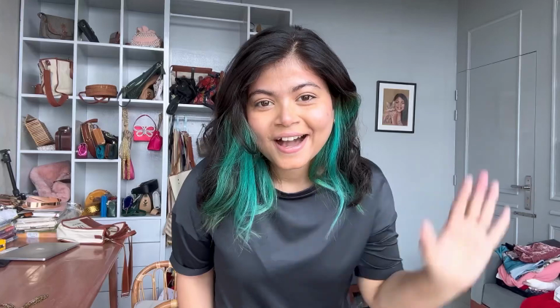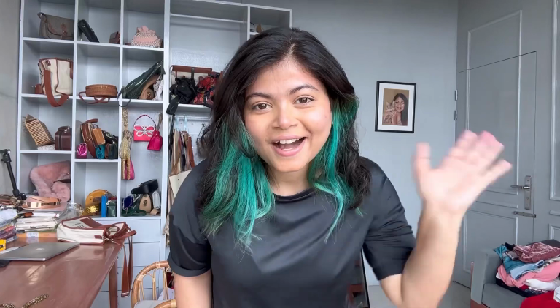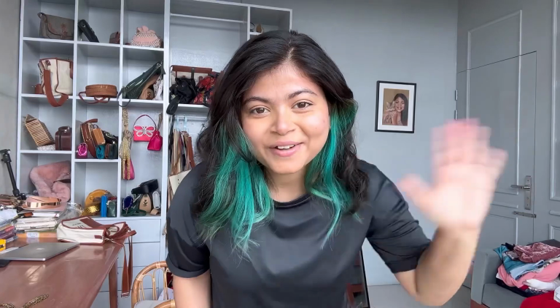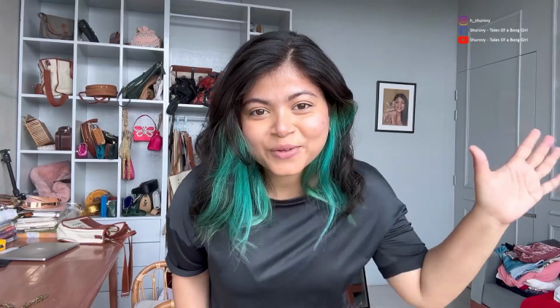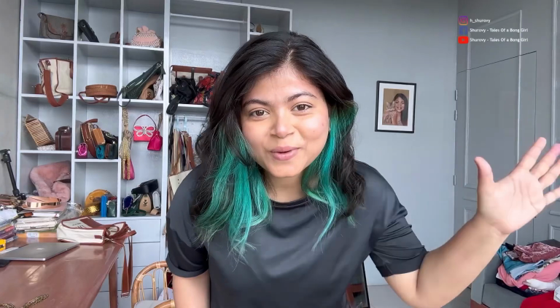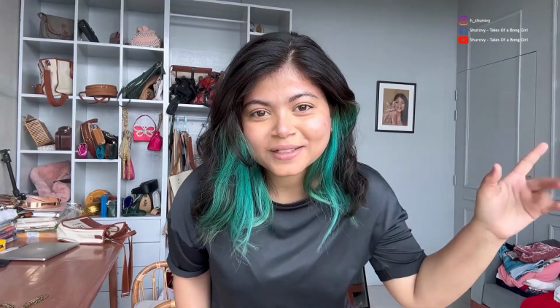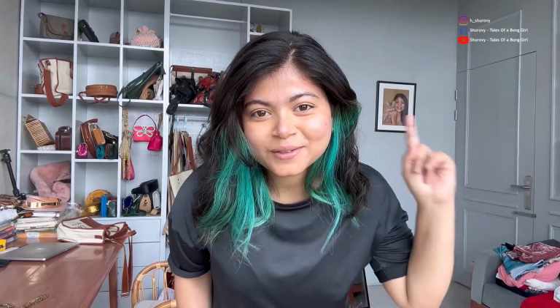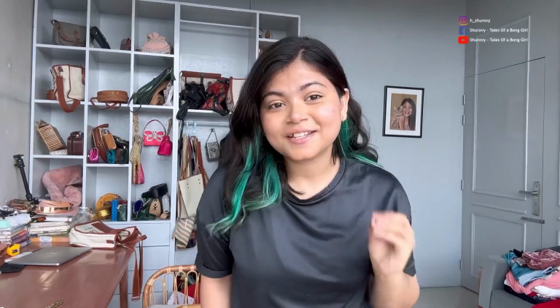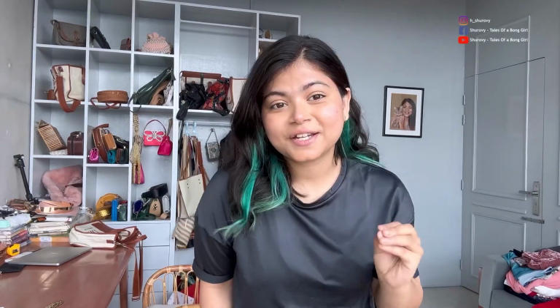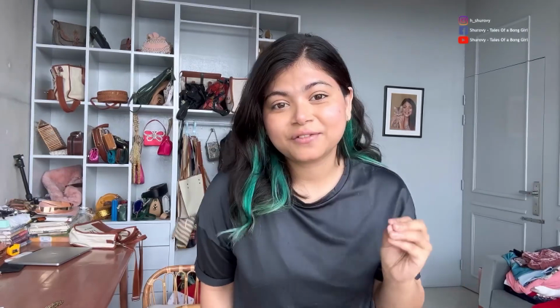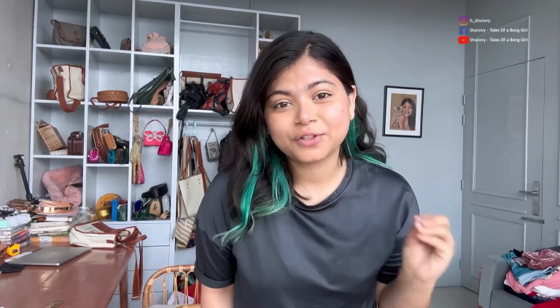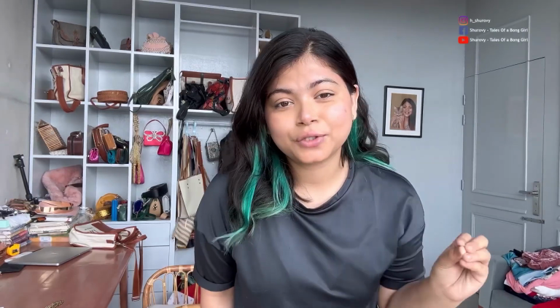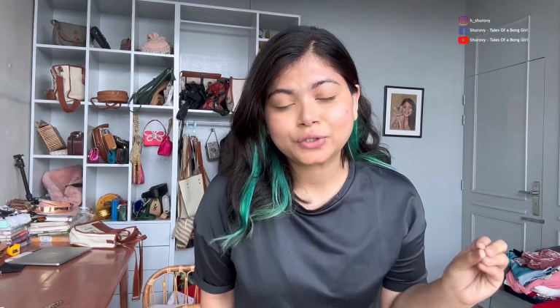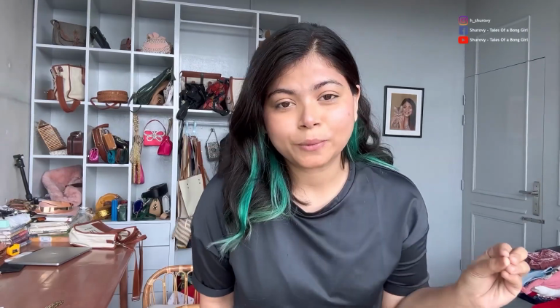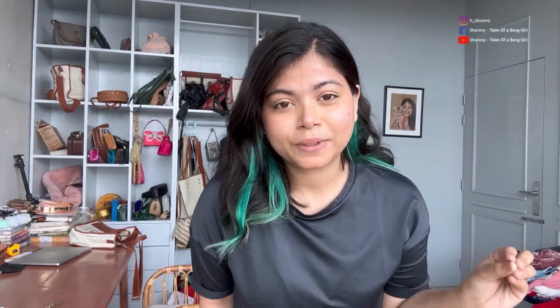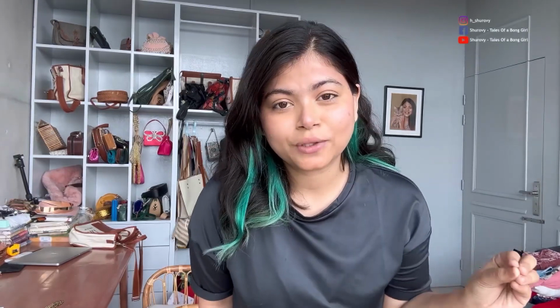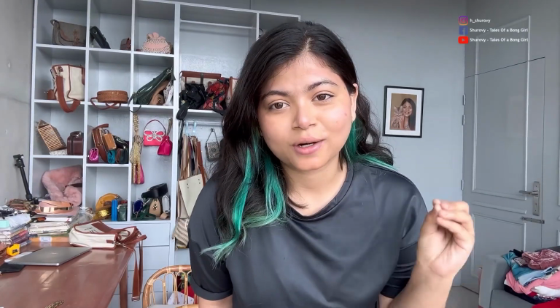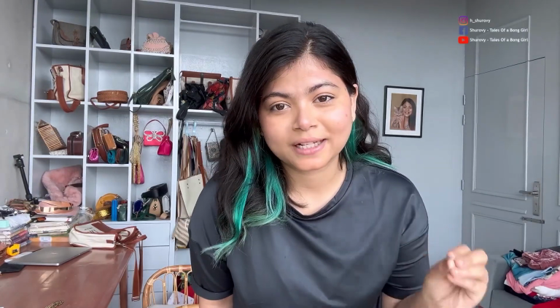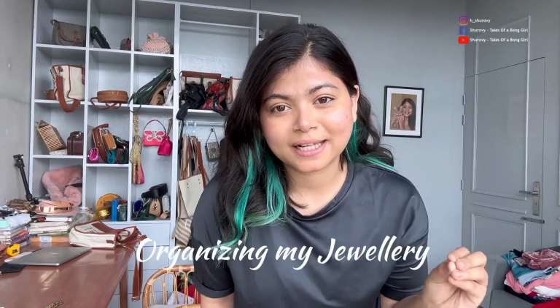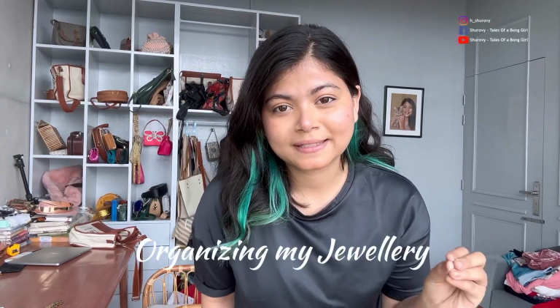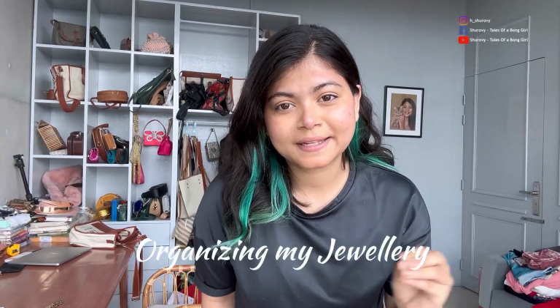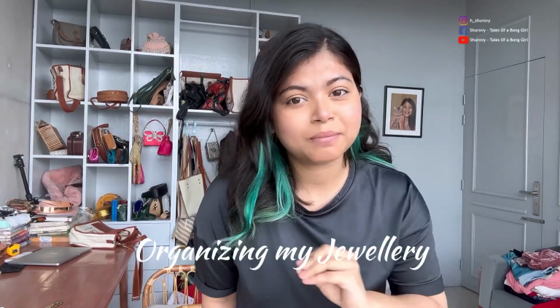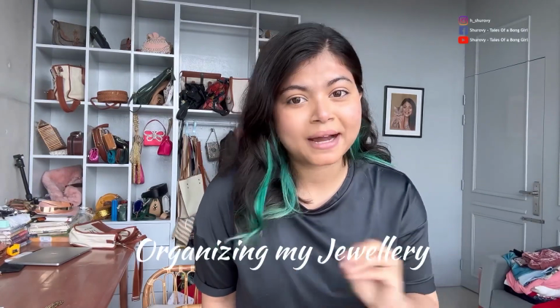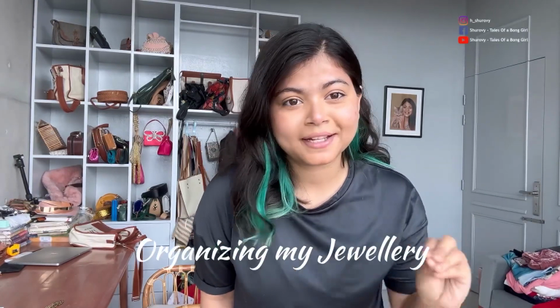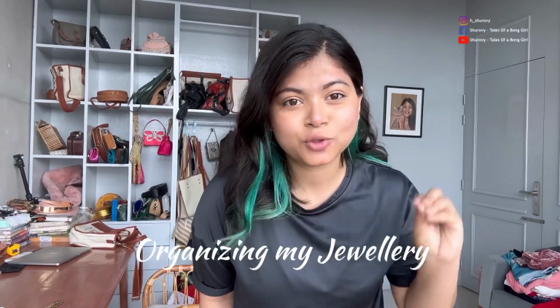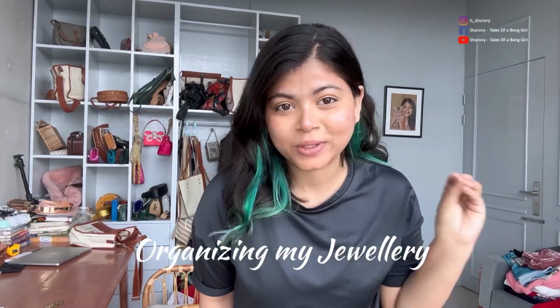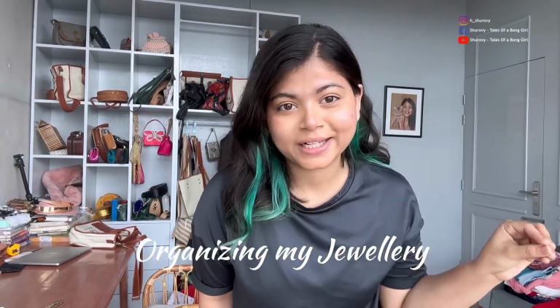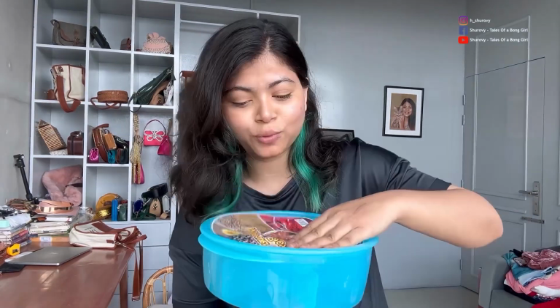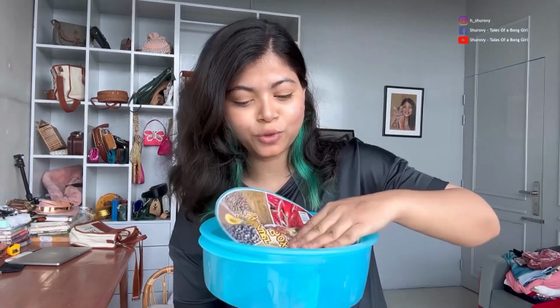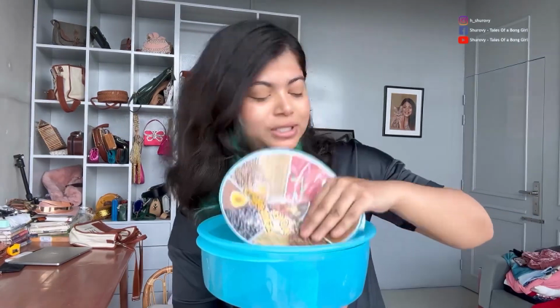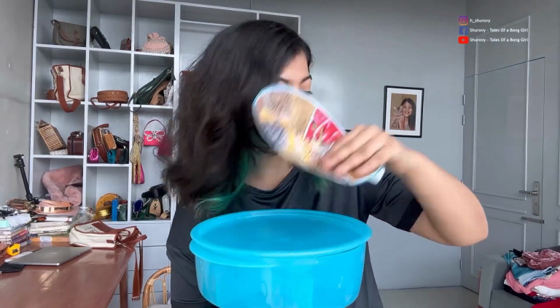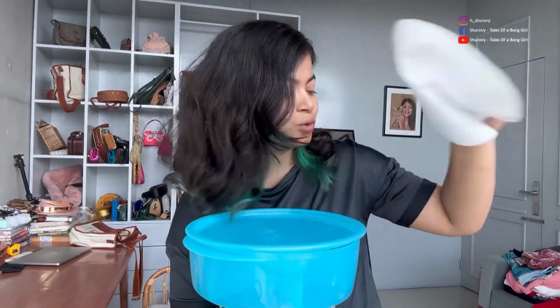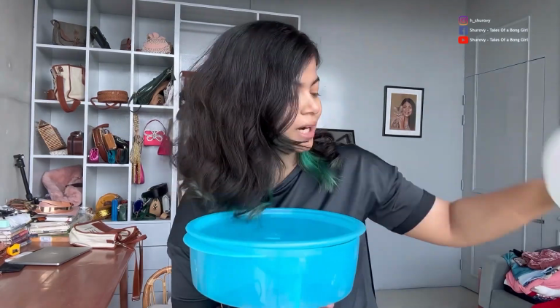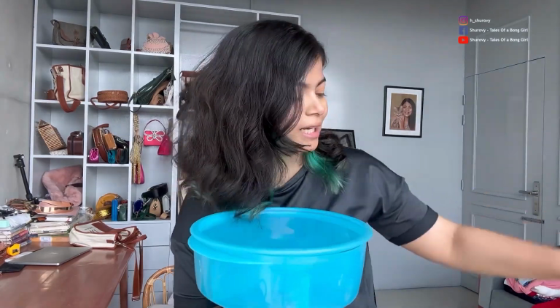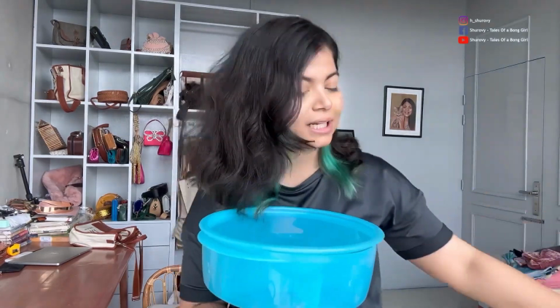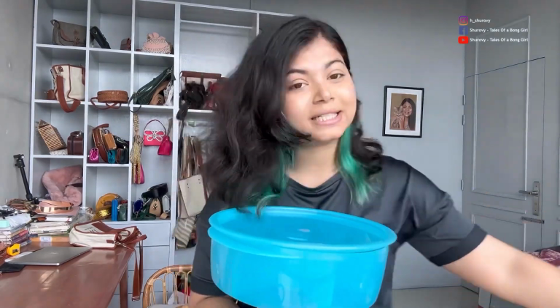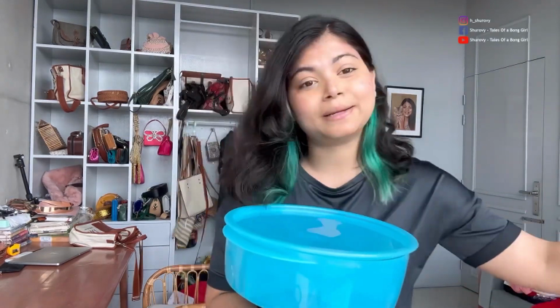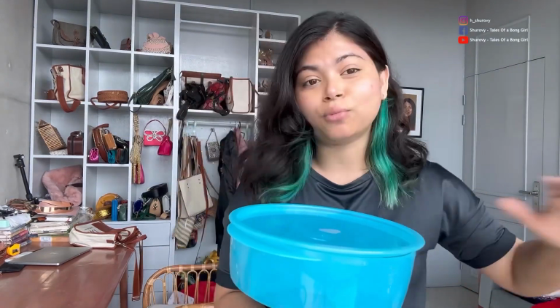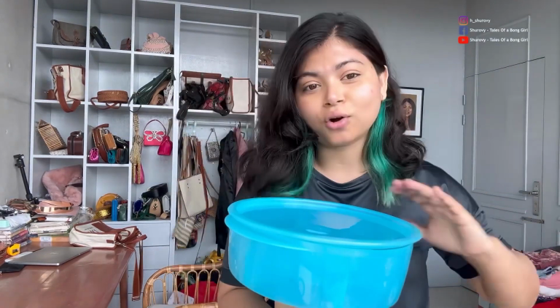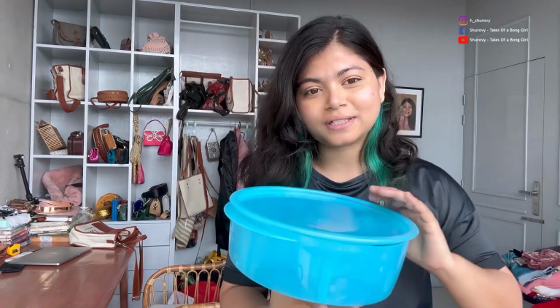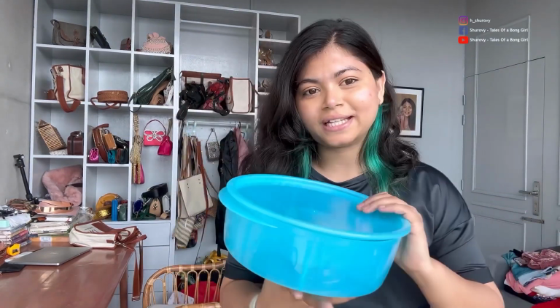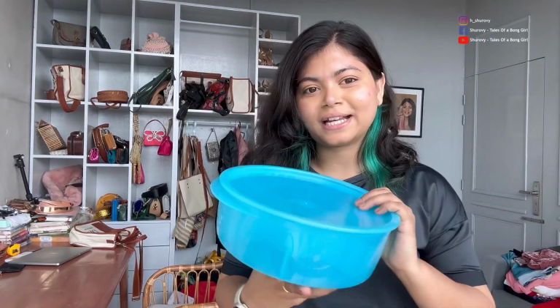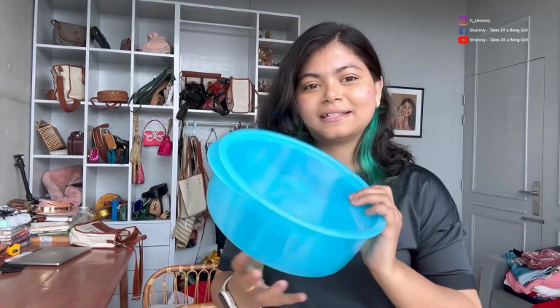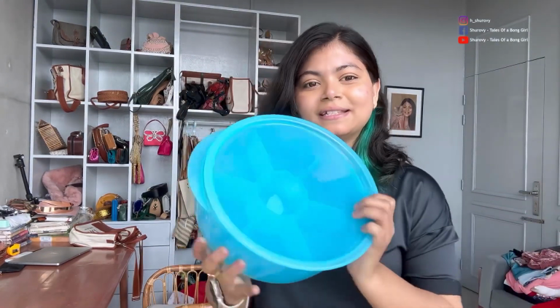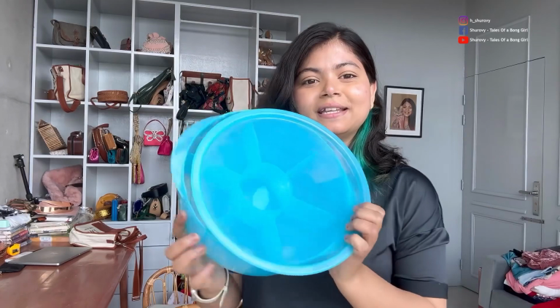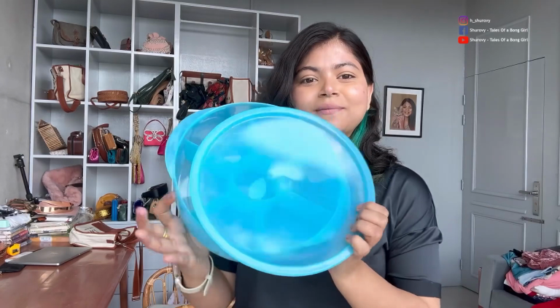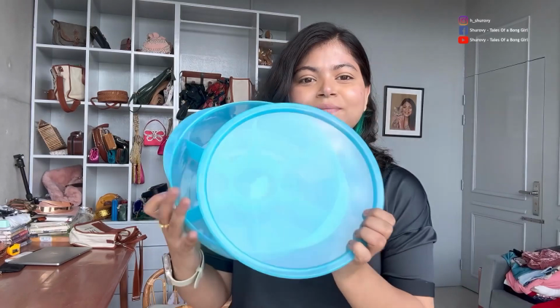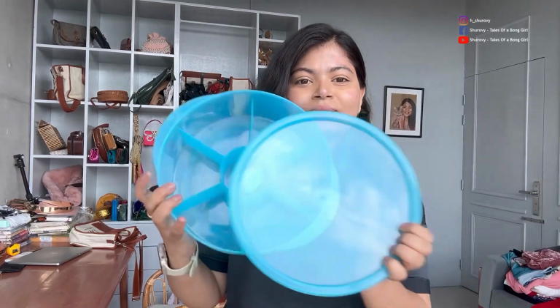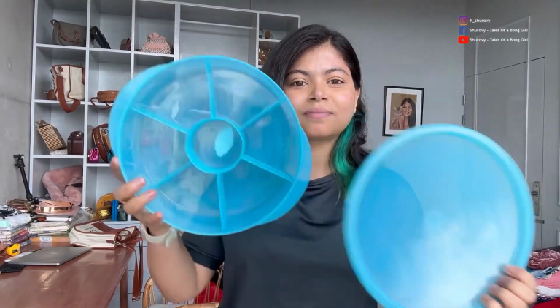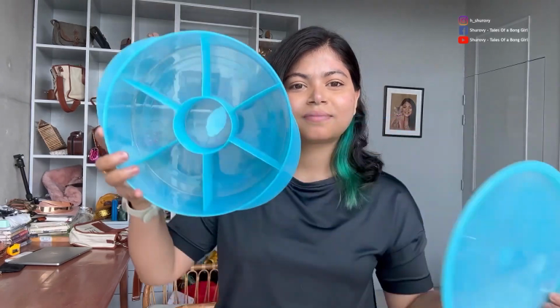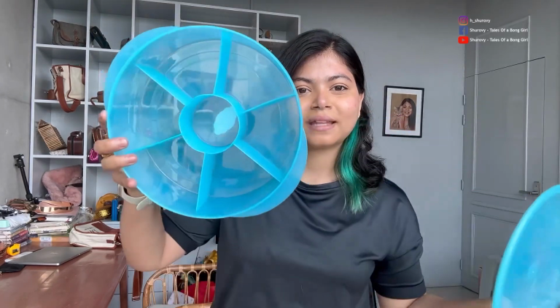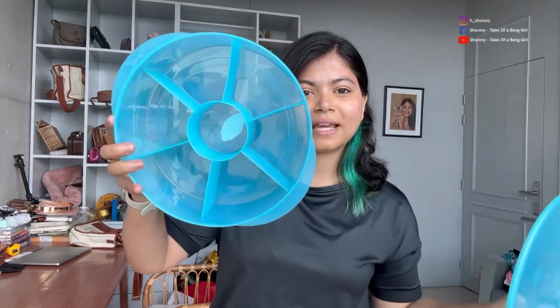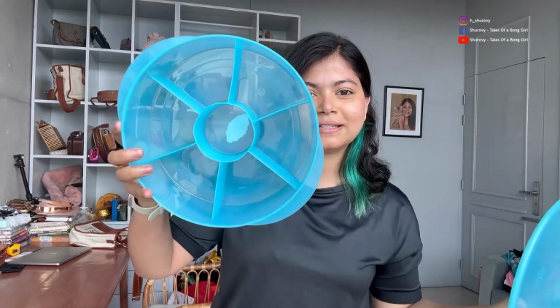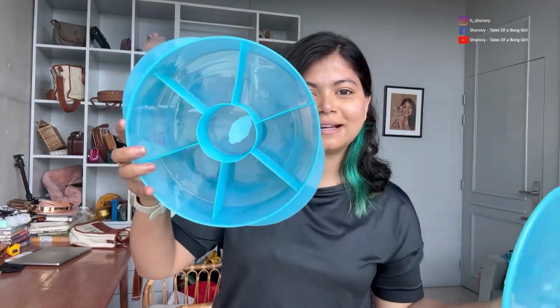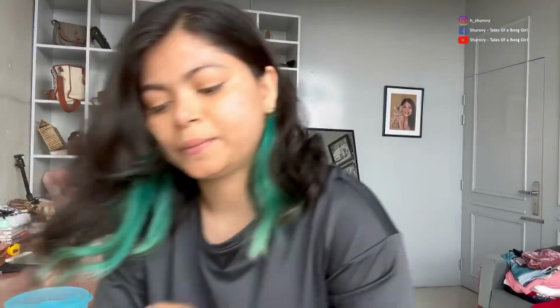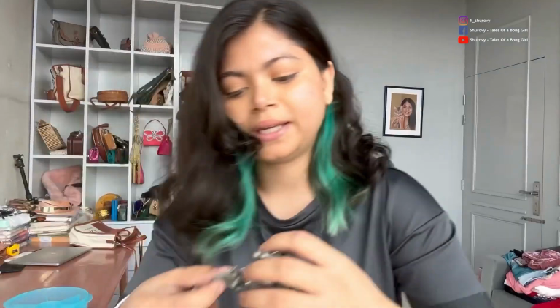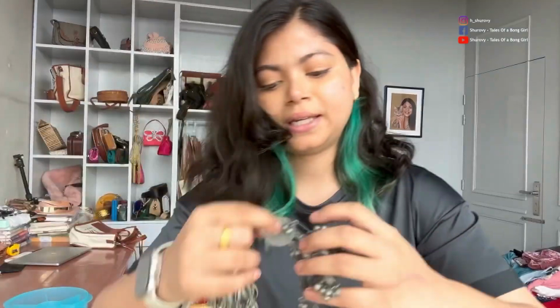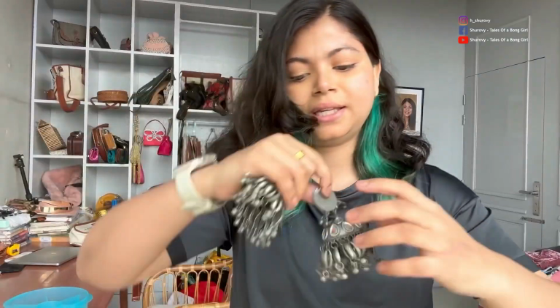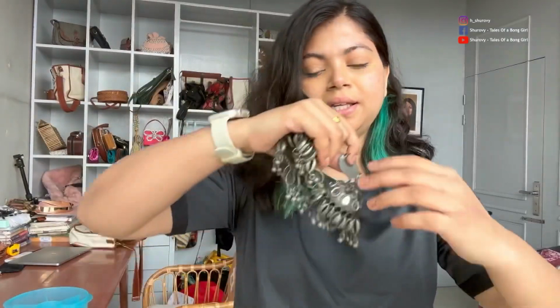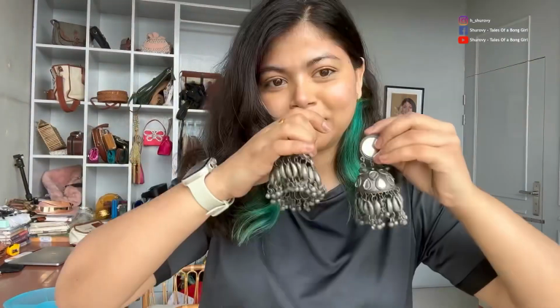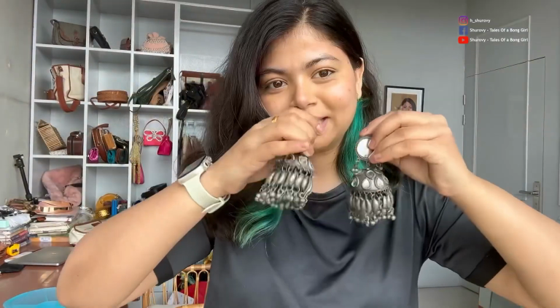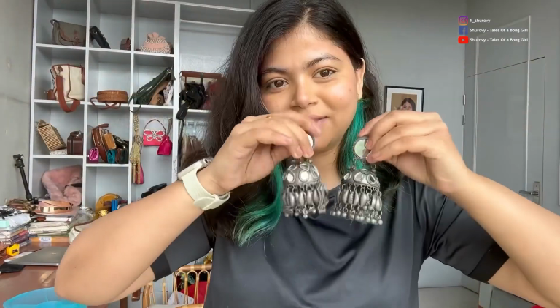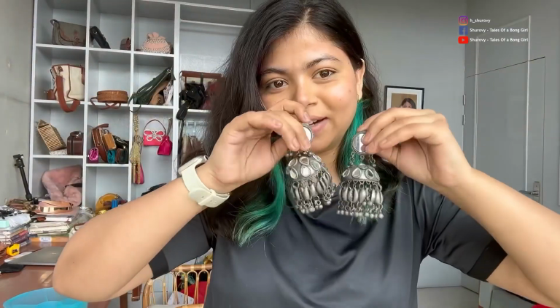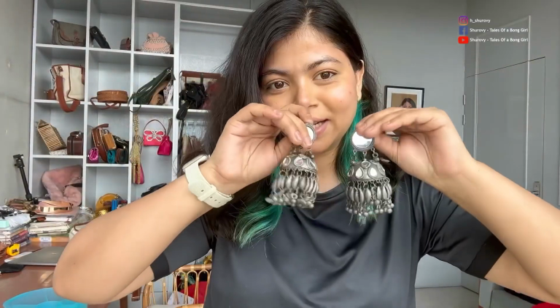Hi everyone! Today the topic is organizing my jewelry. I am going to put it in the box. This is the silver box.